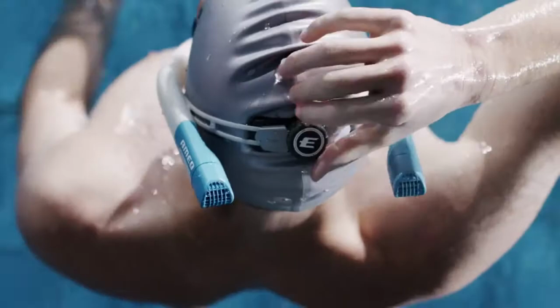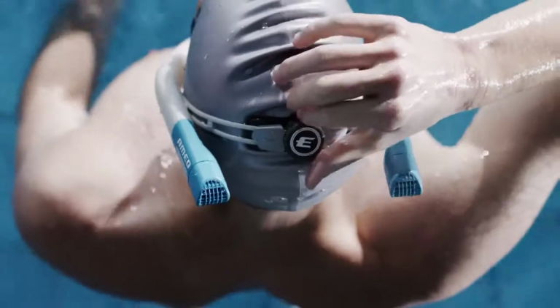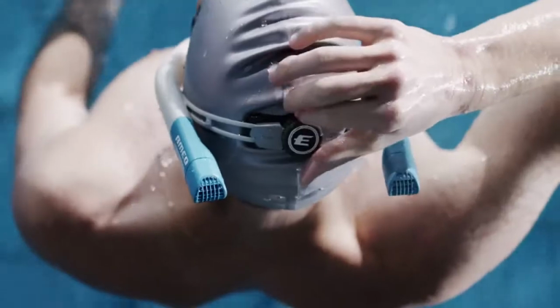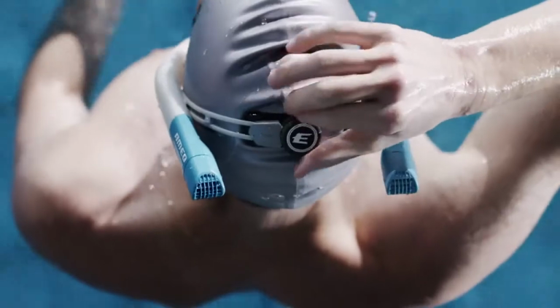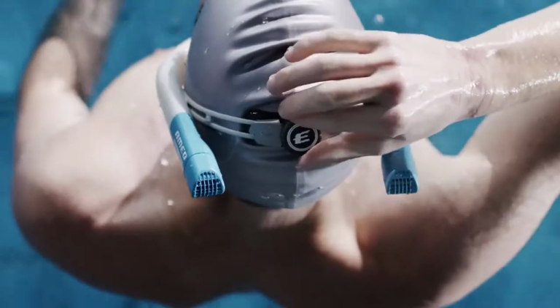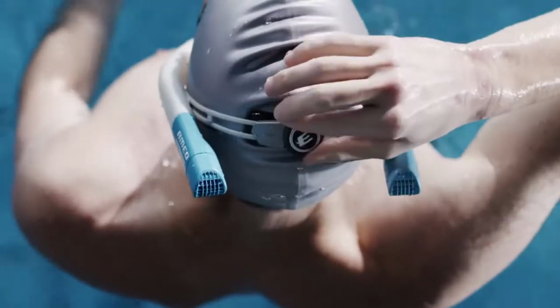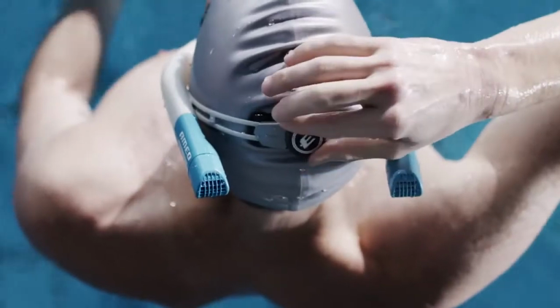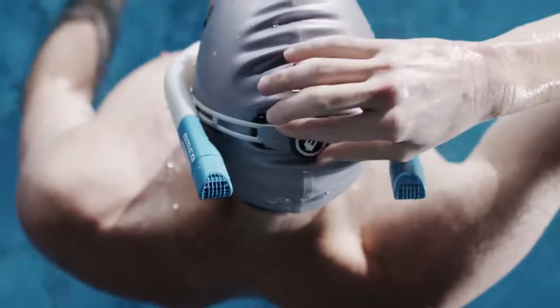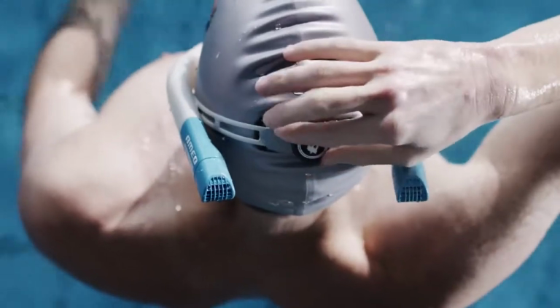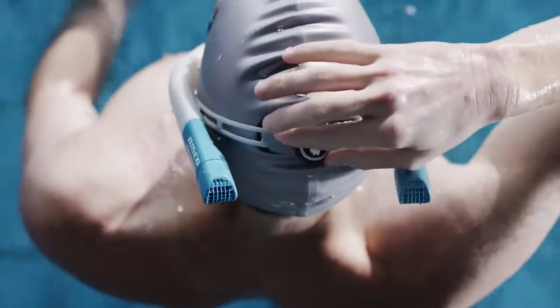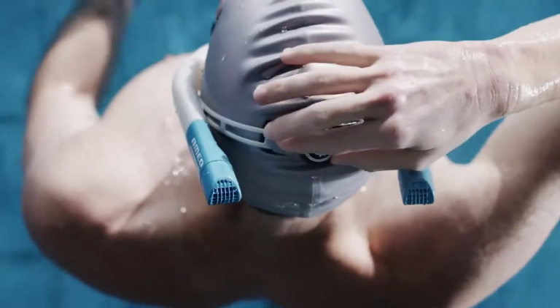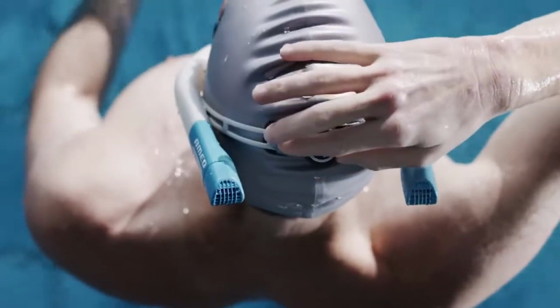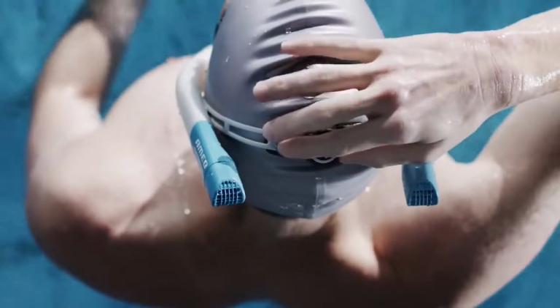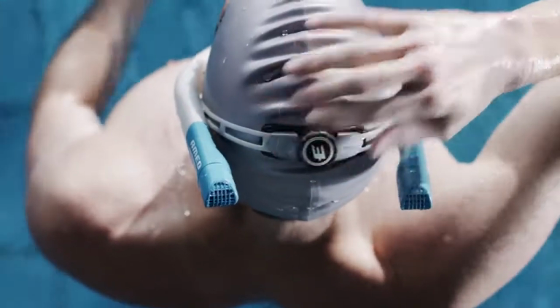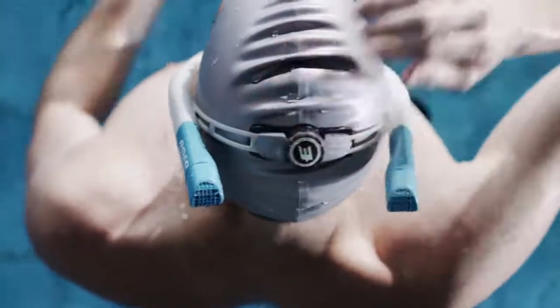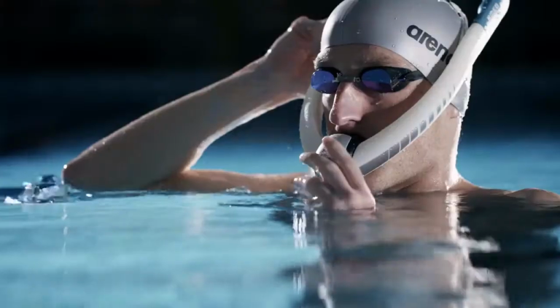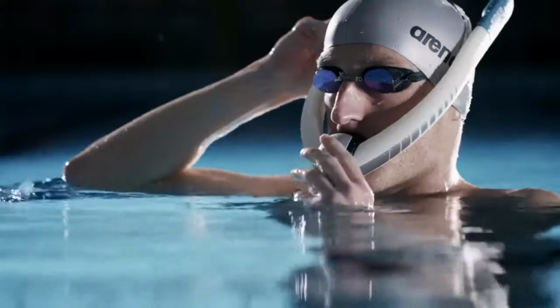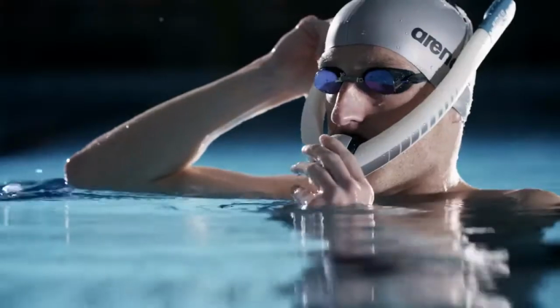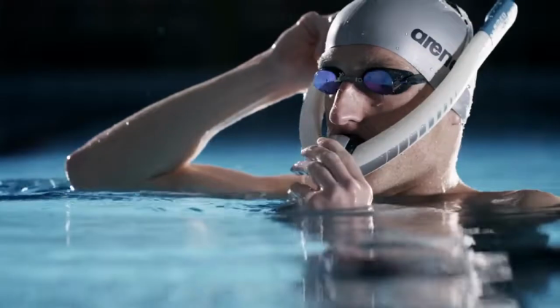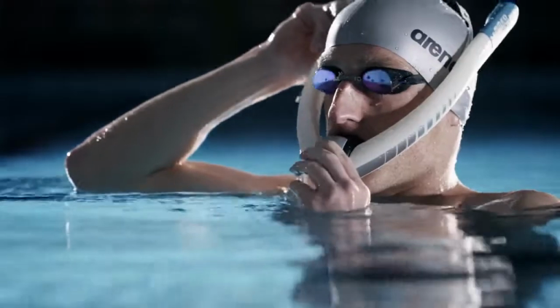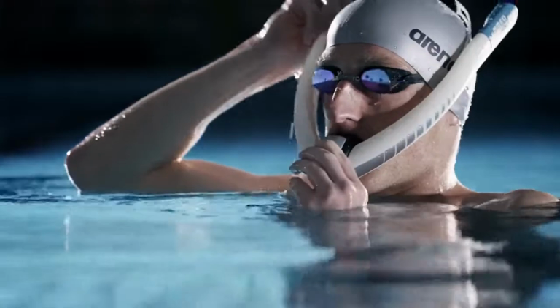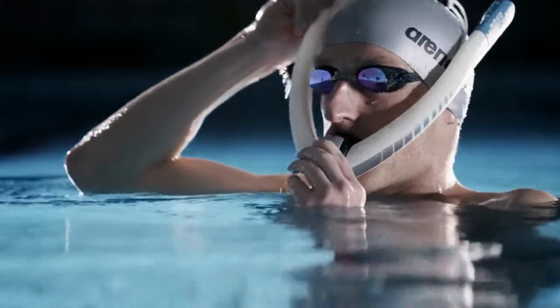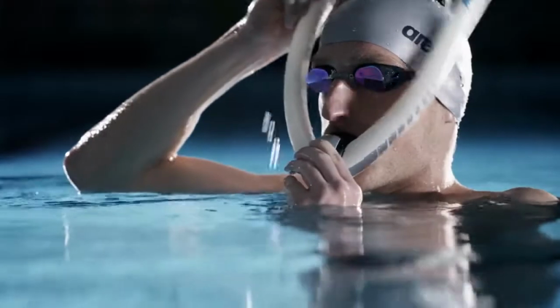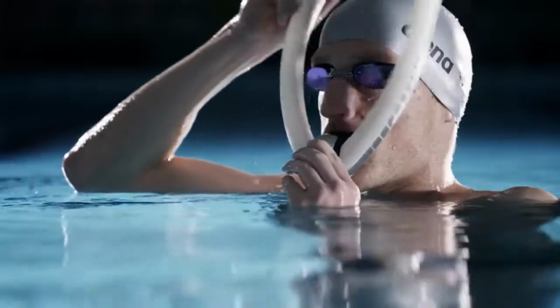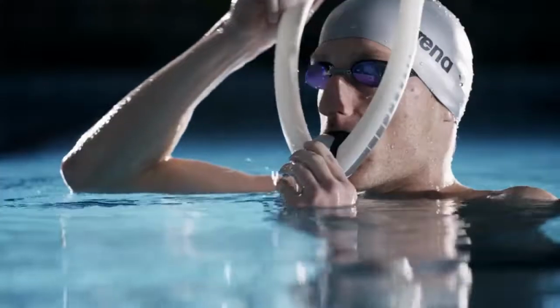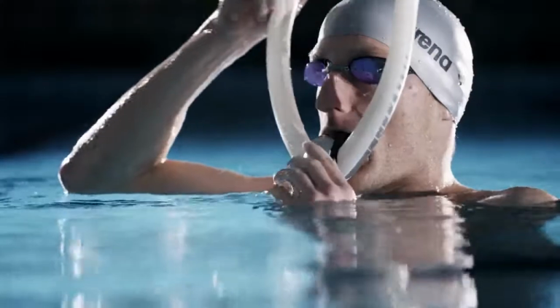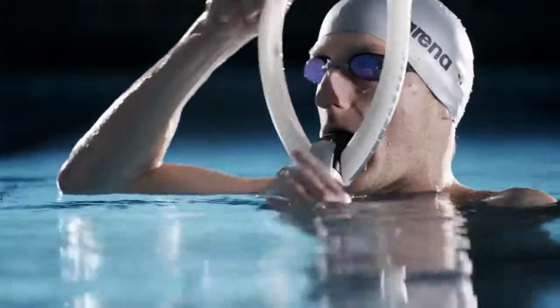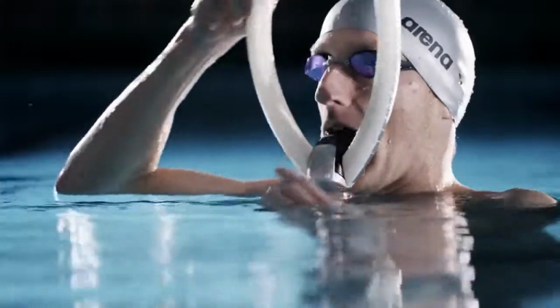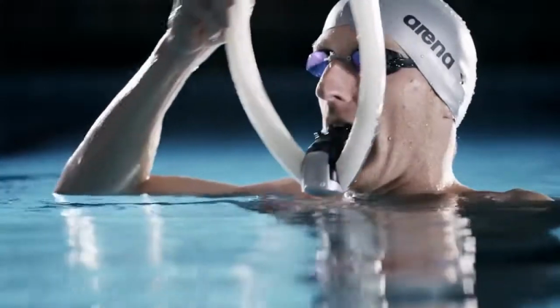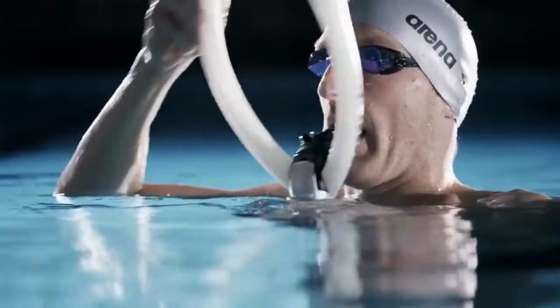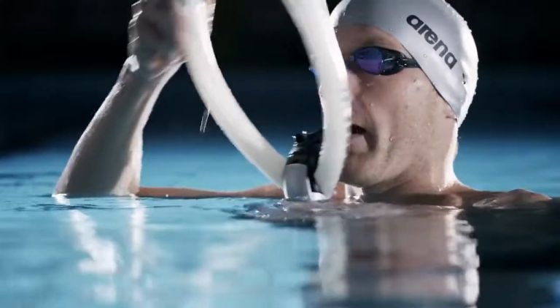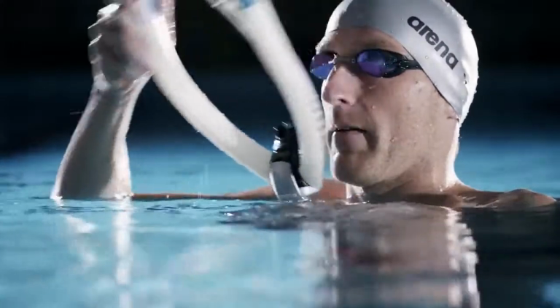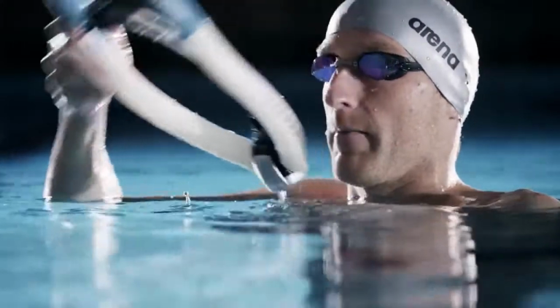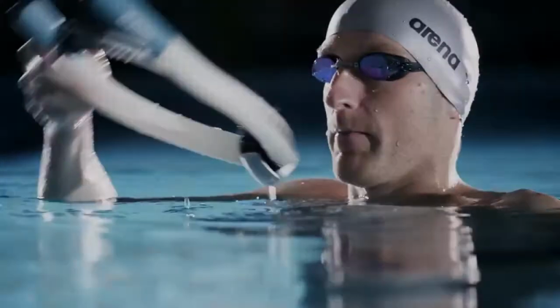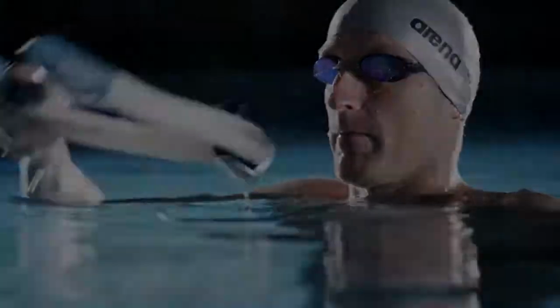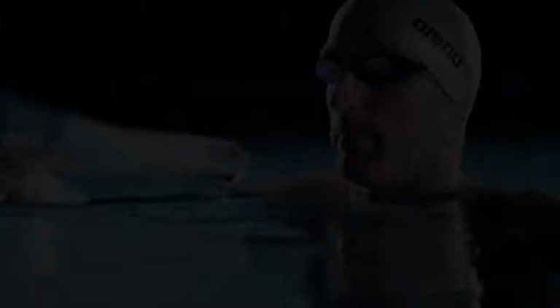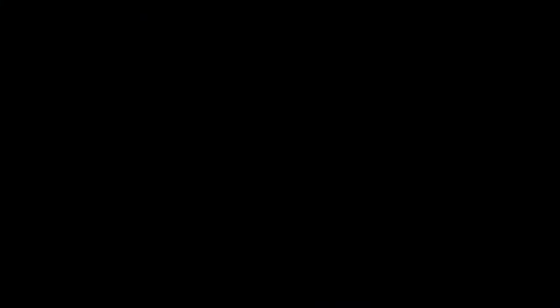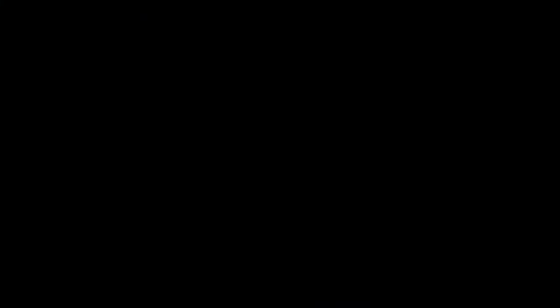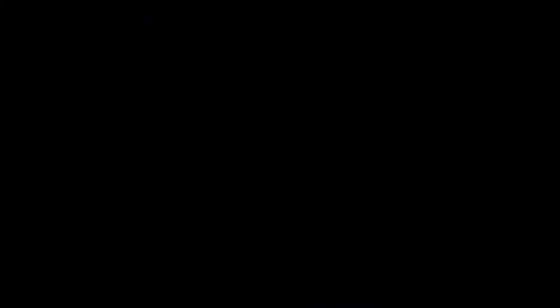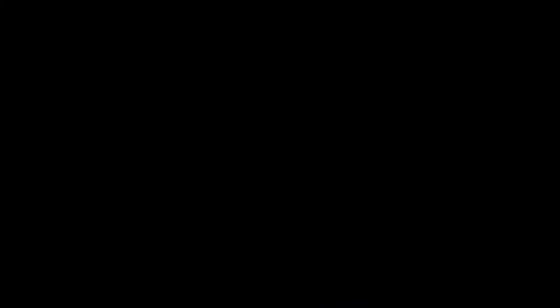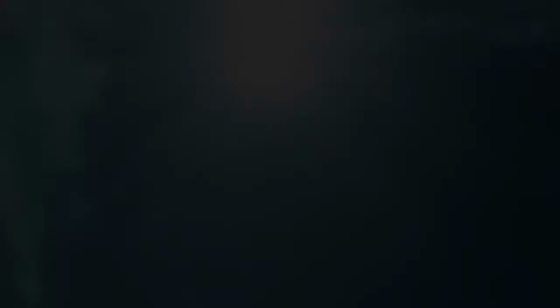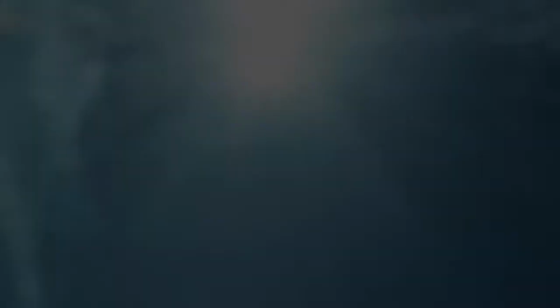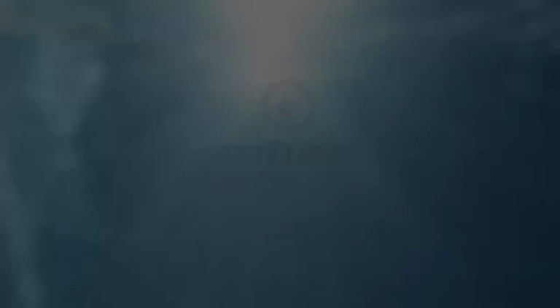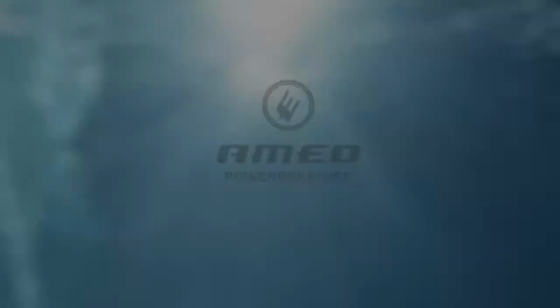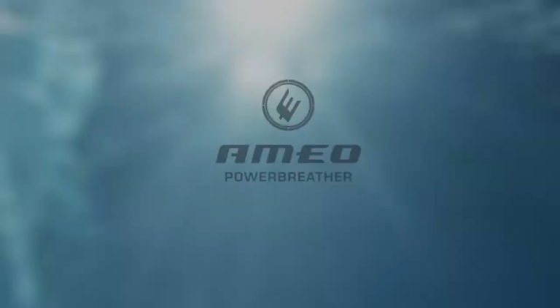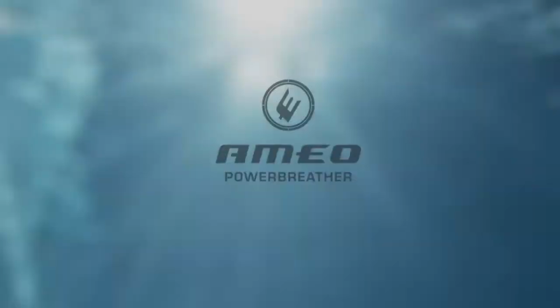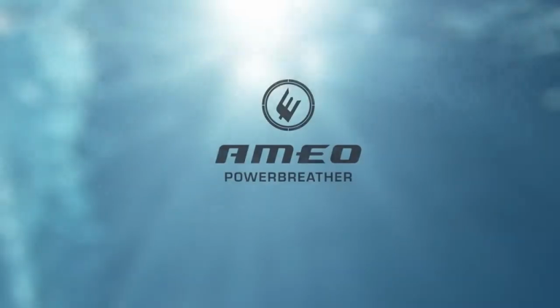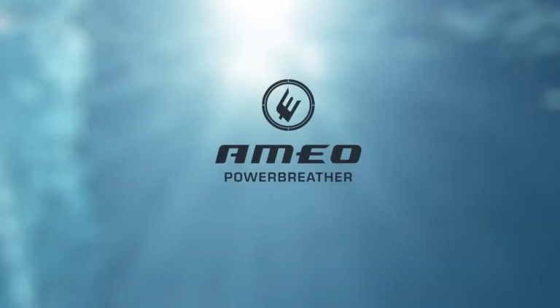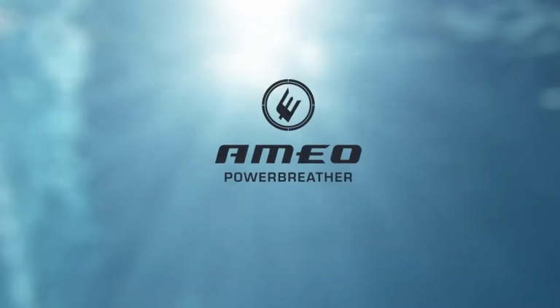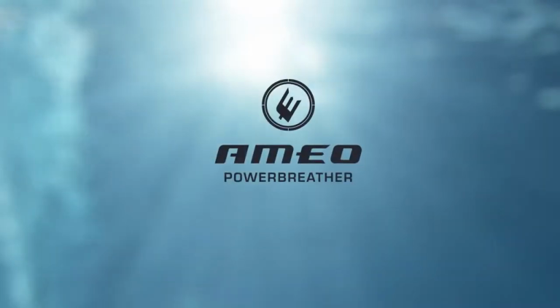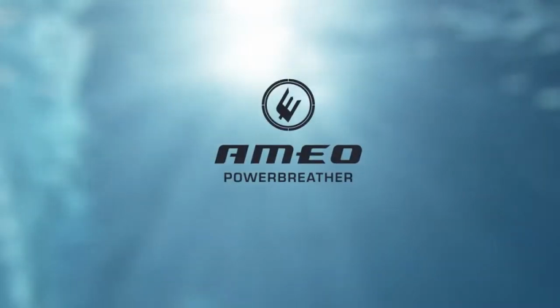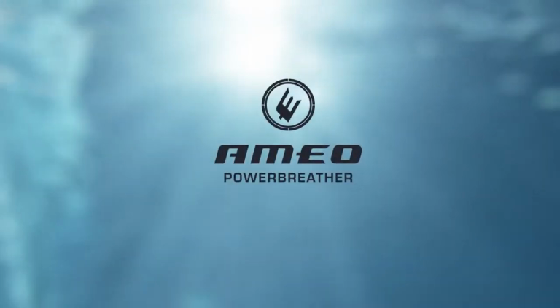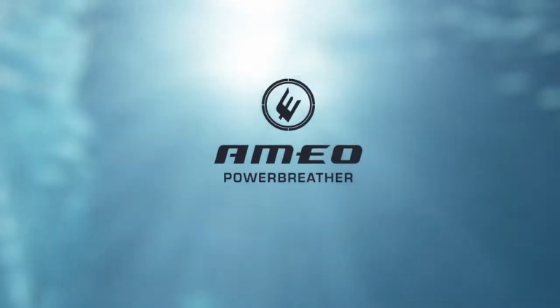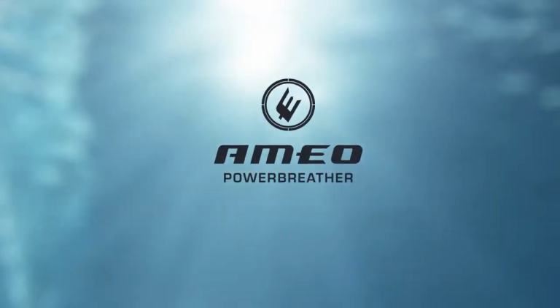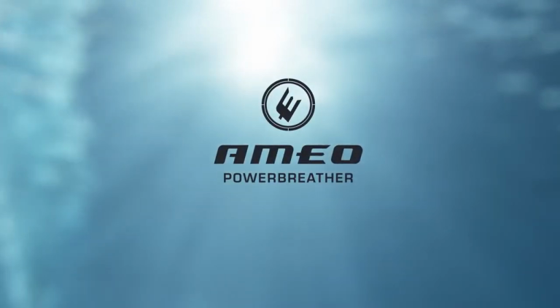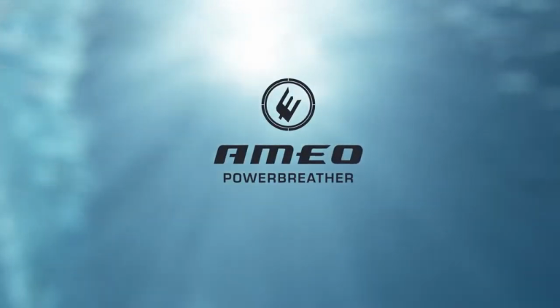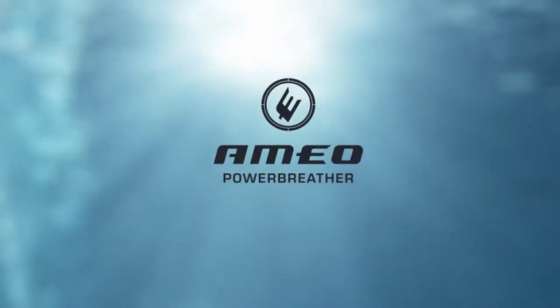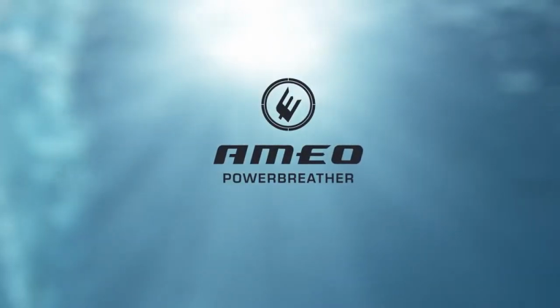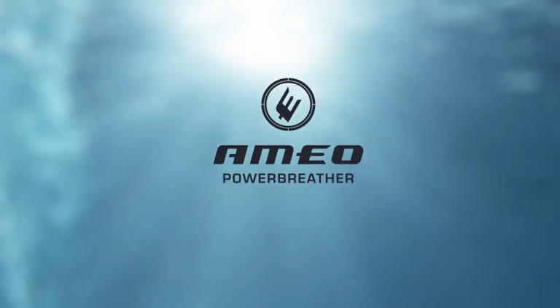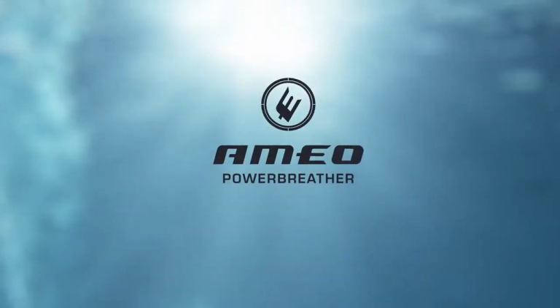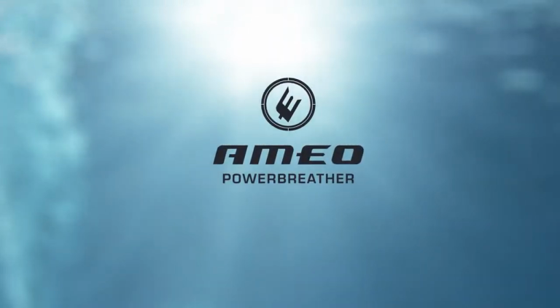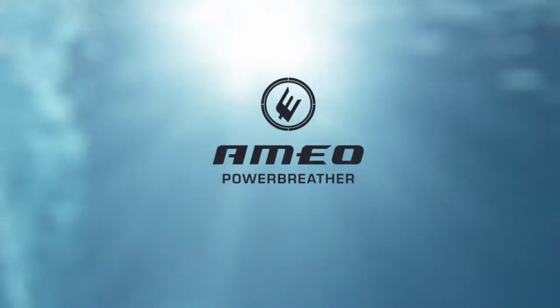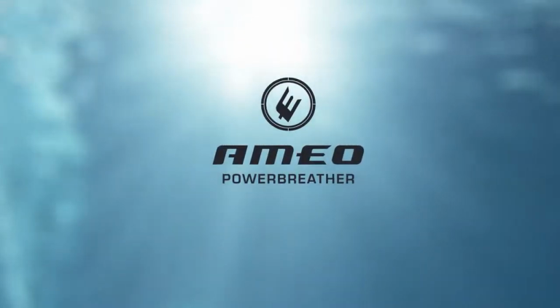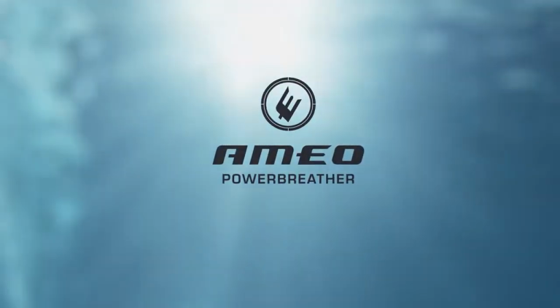Welcome to a new swimming dimension. Welcome to the world of the Ameo Power Breather.